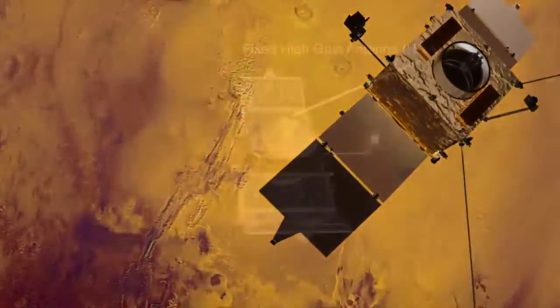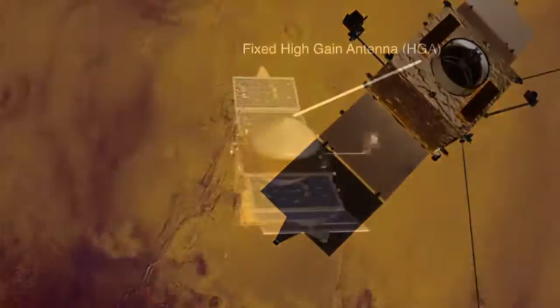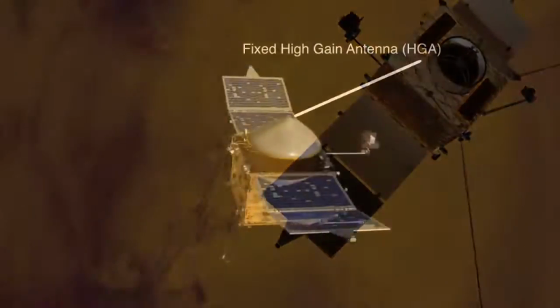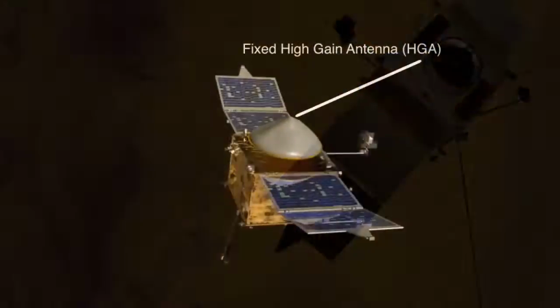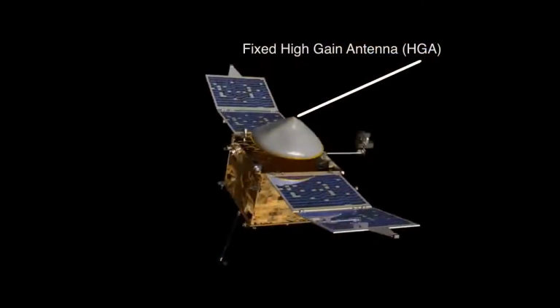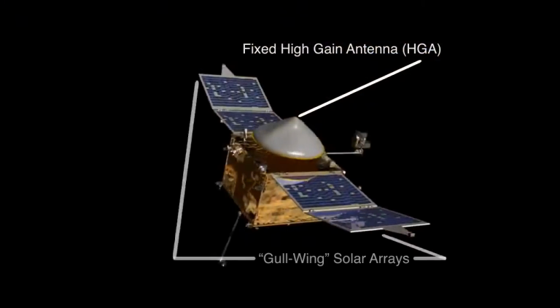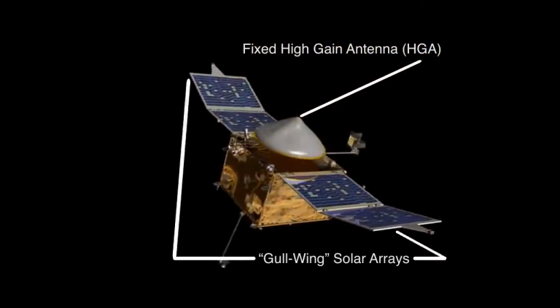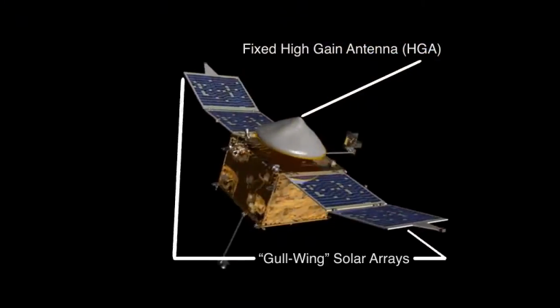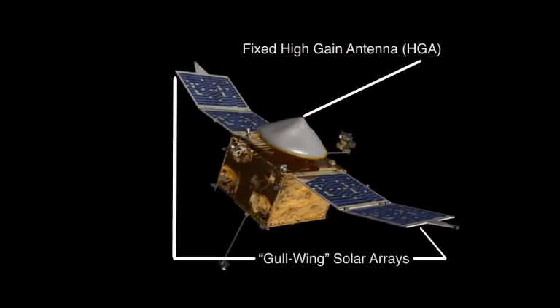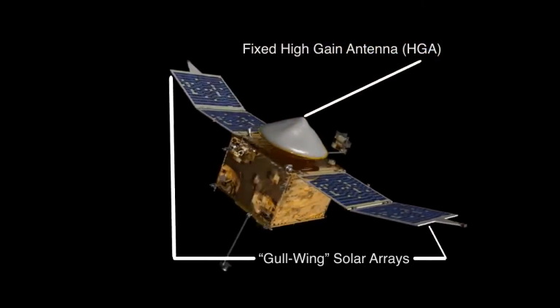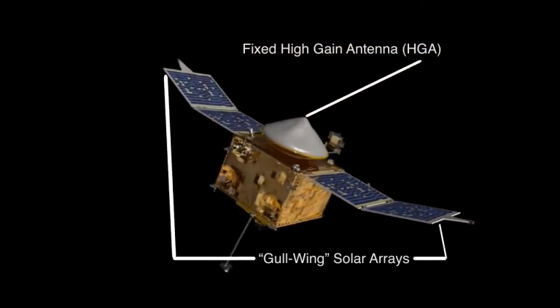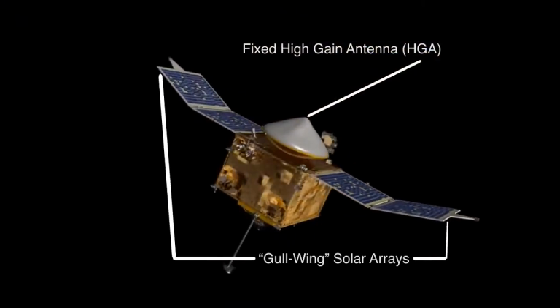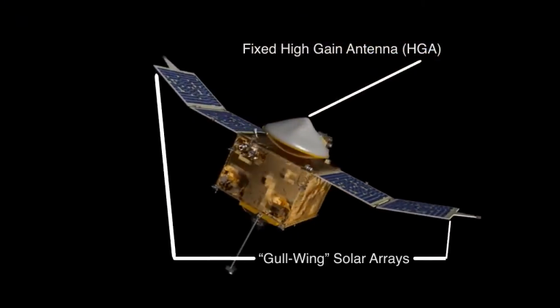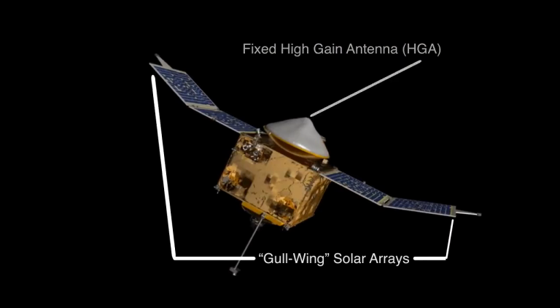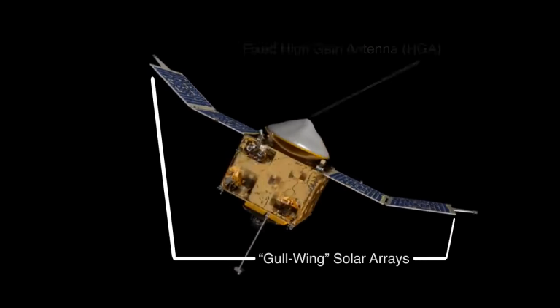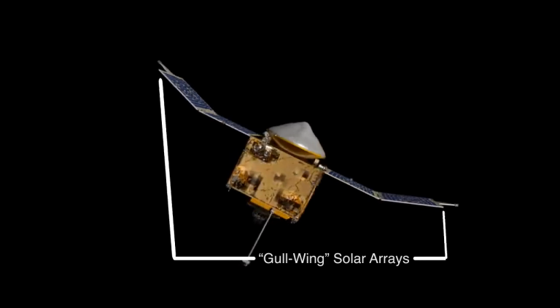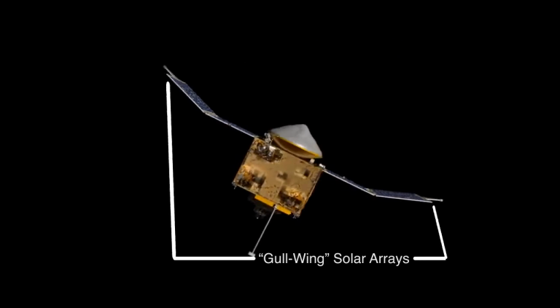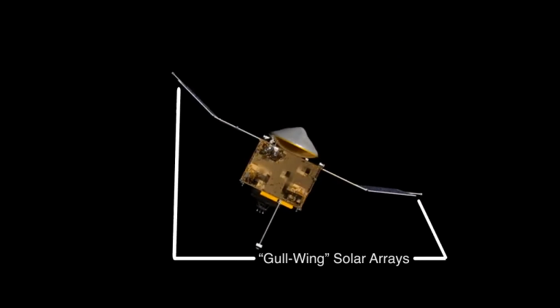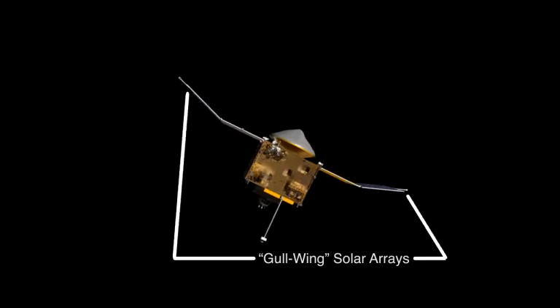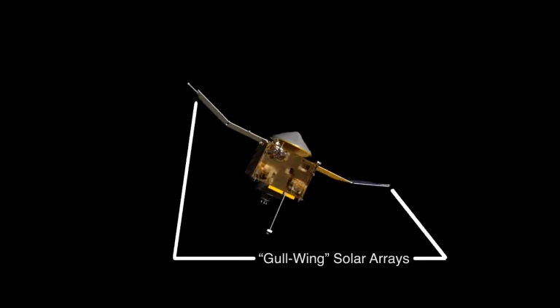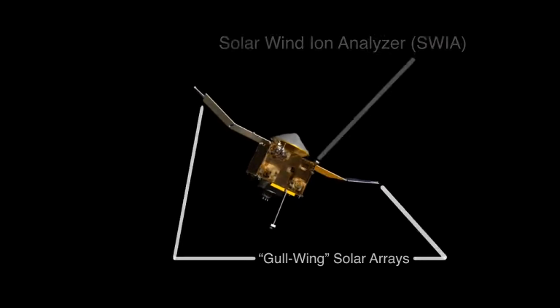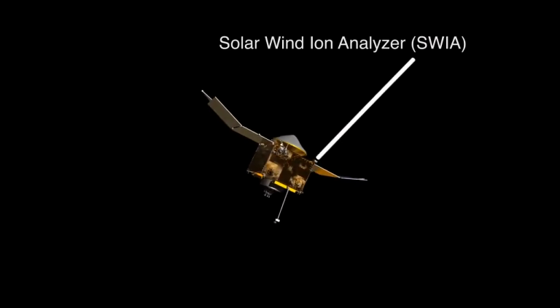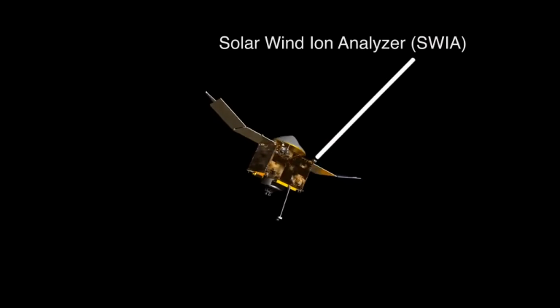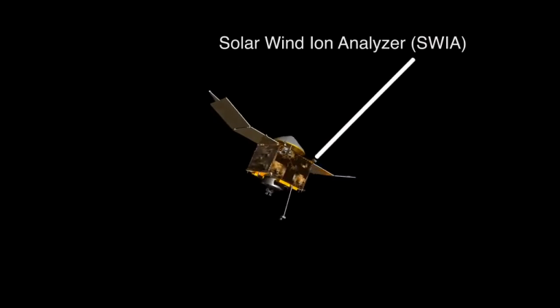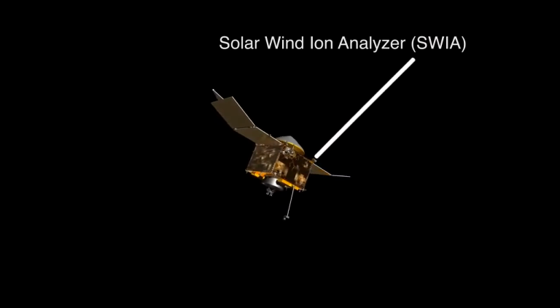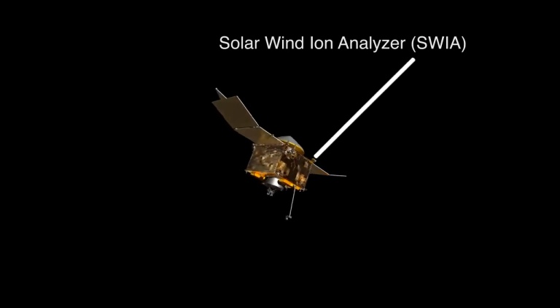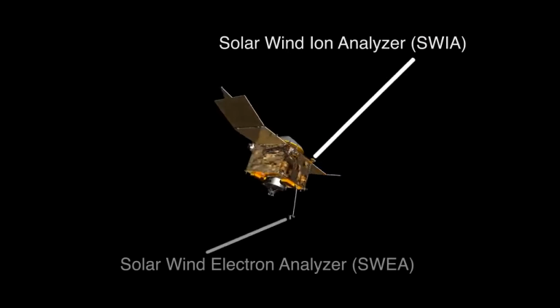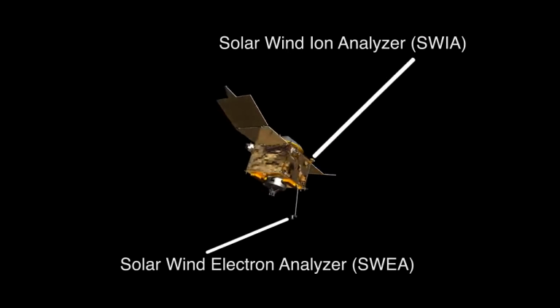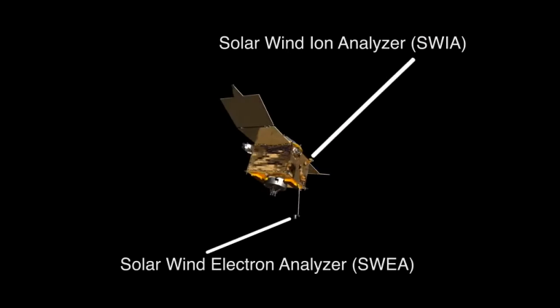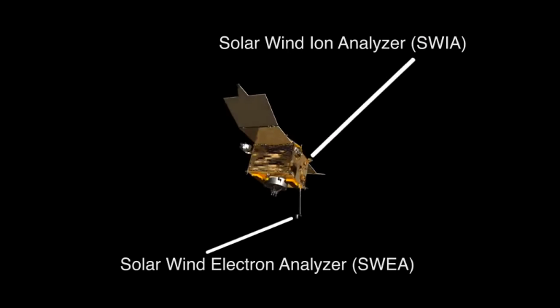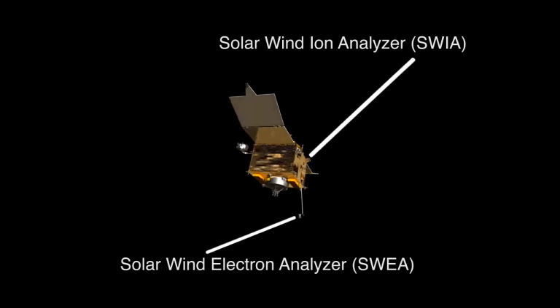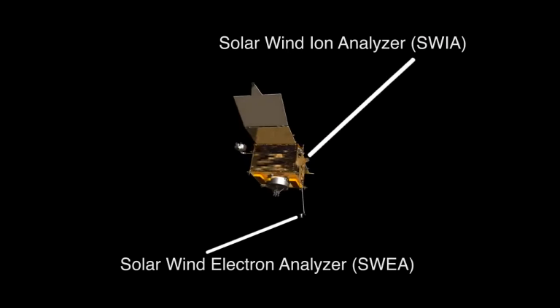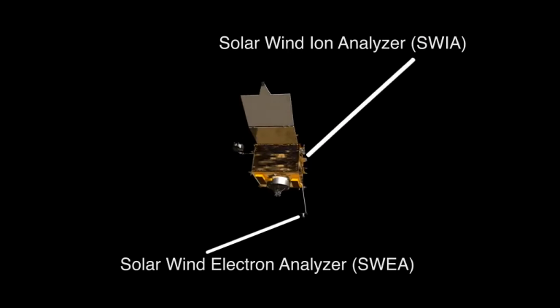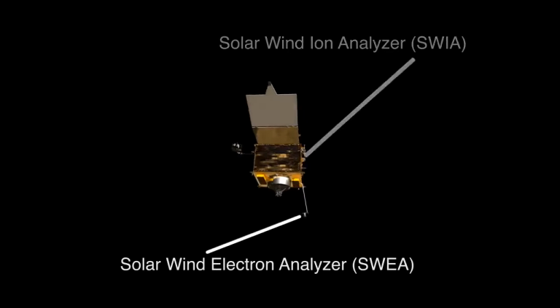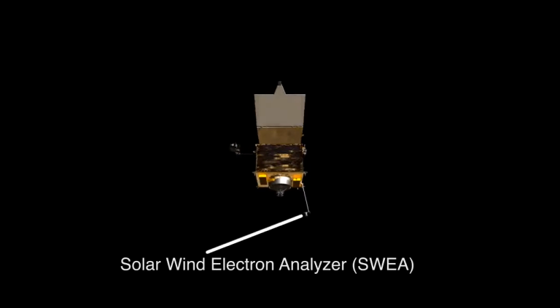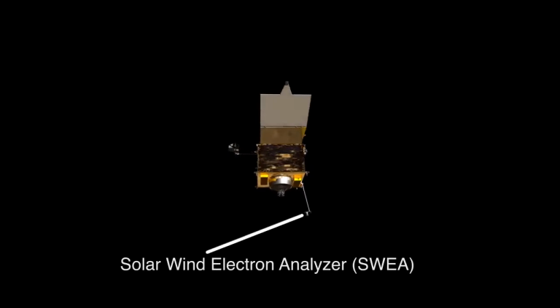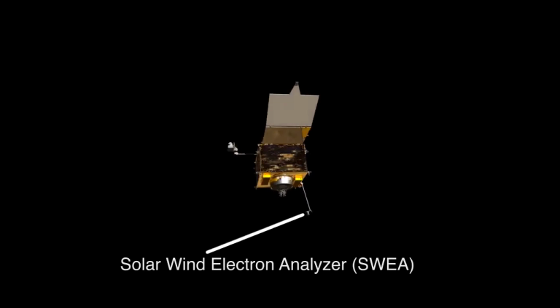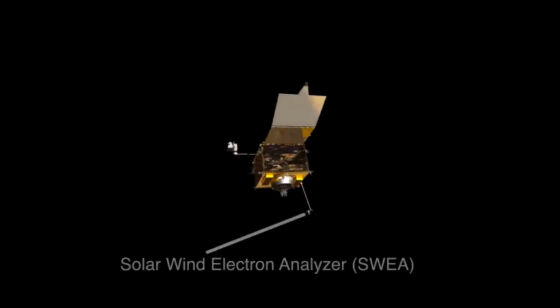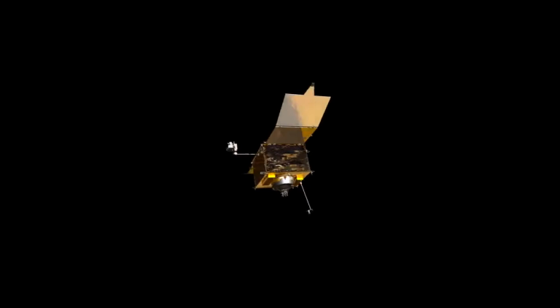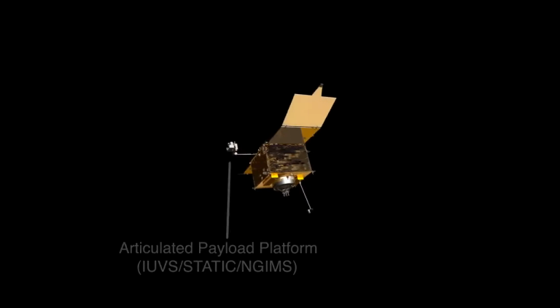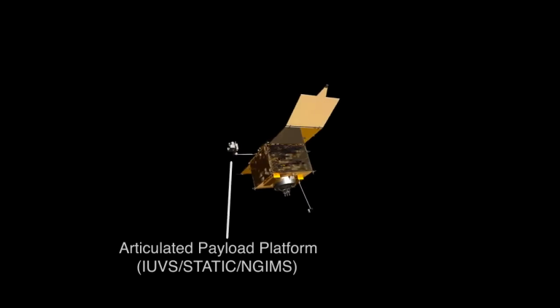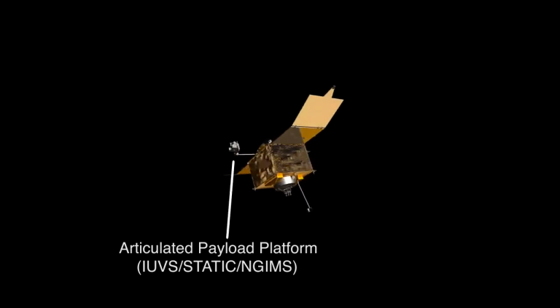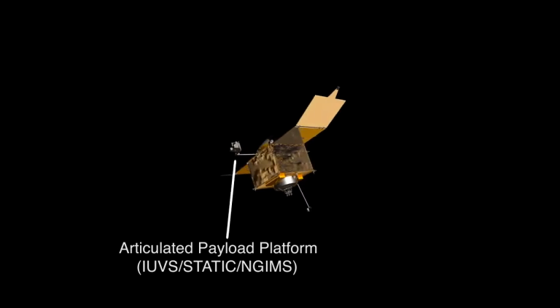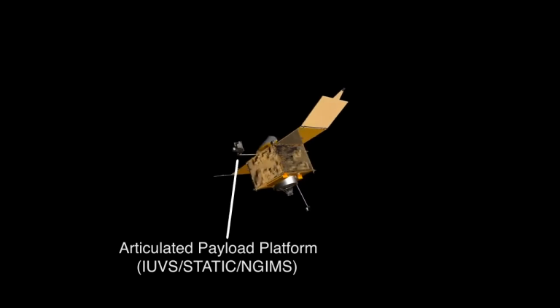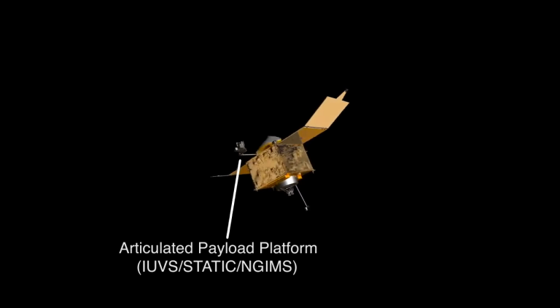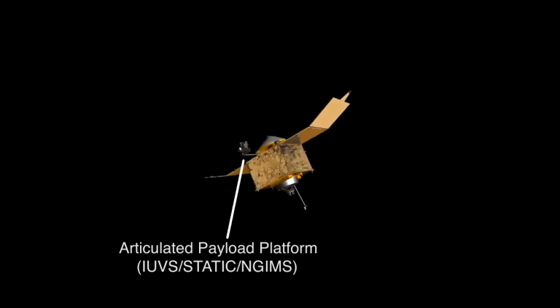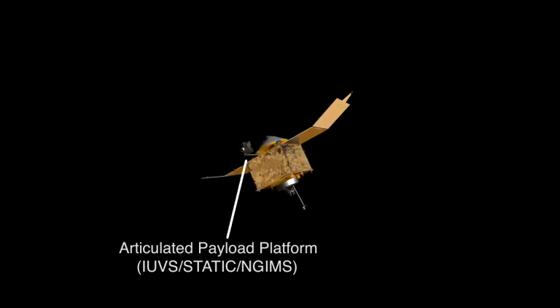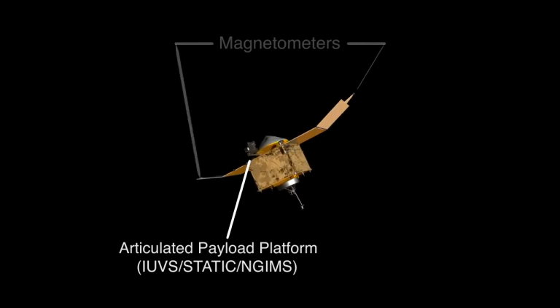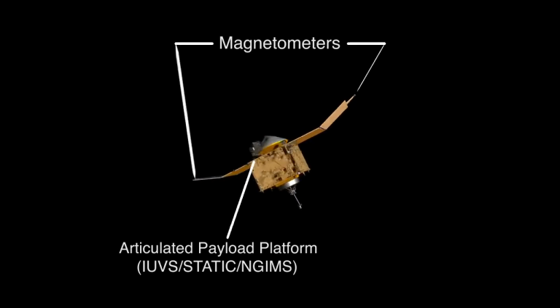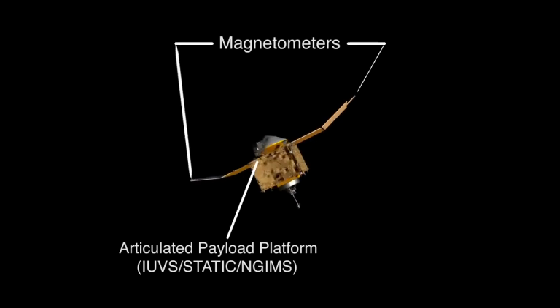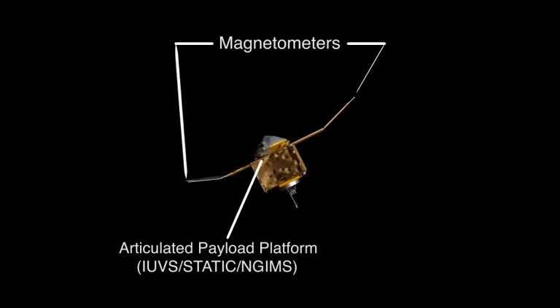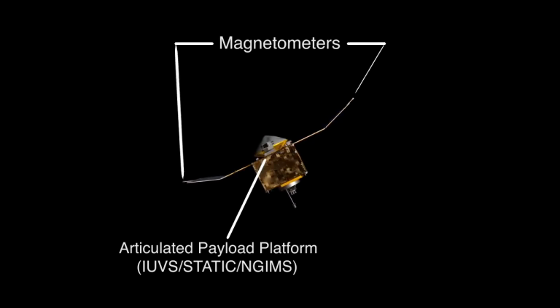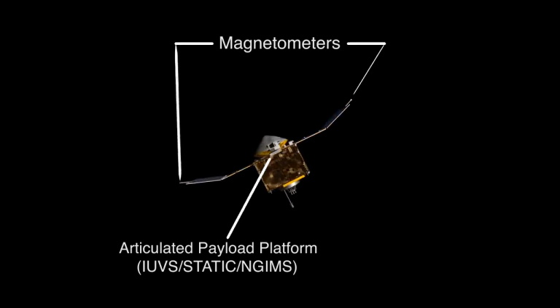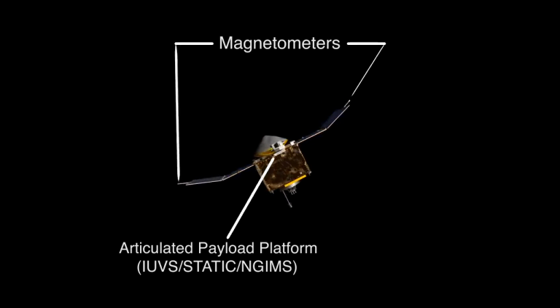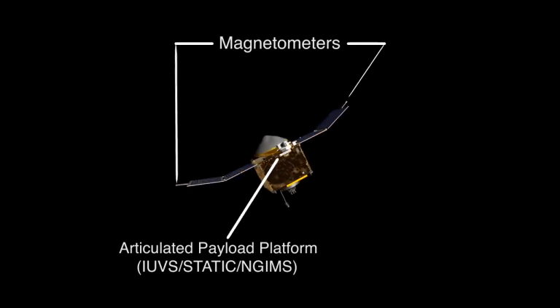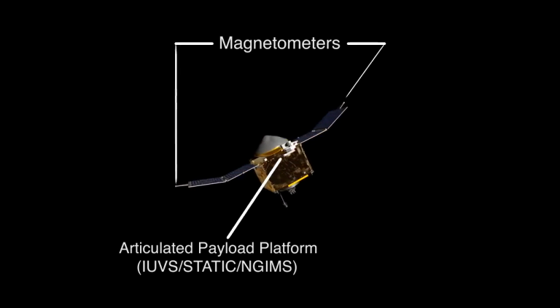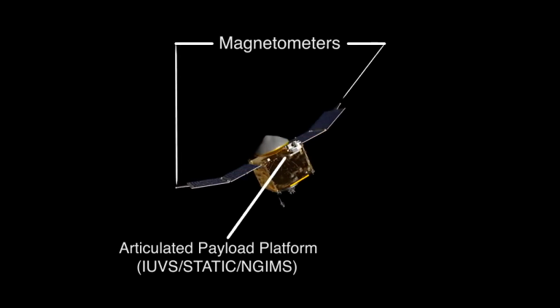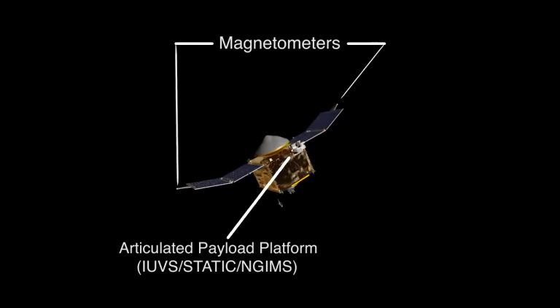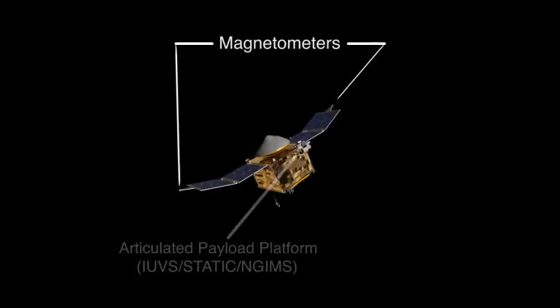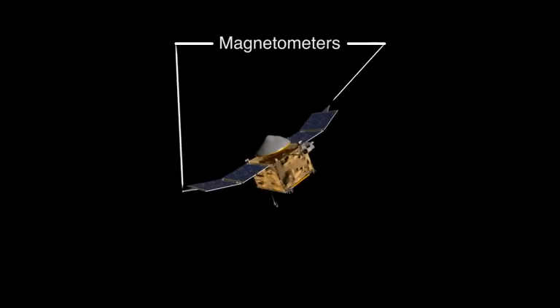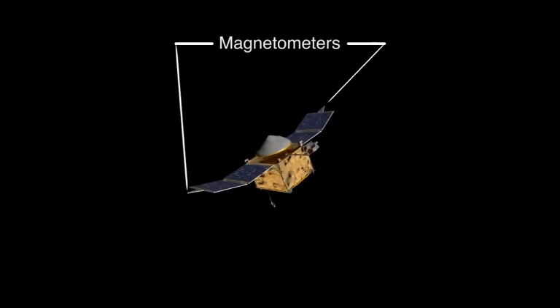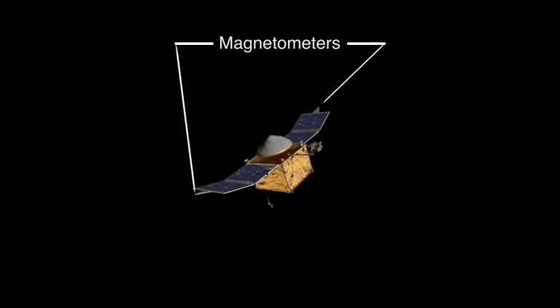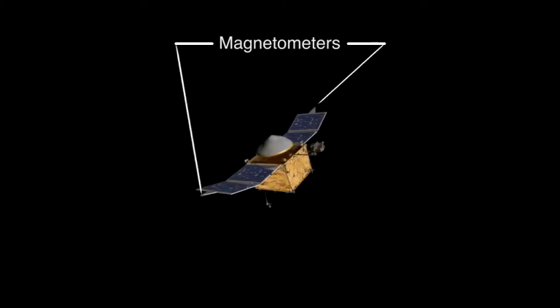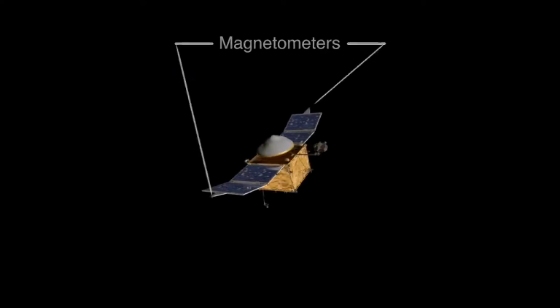The MAVEN payload — all of the instruments on it — are designed to examine the processes by which gases escape from Mars.